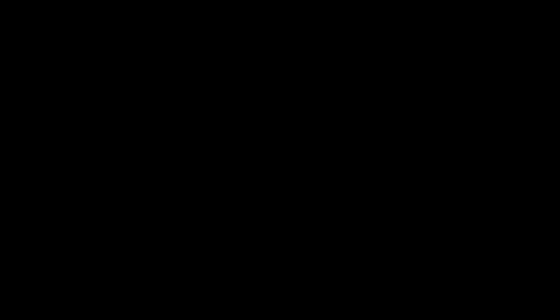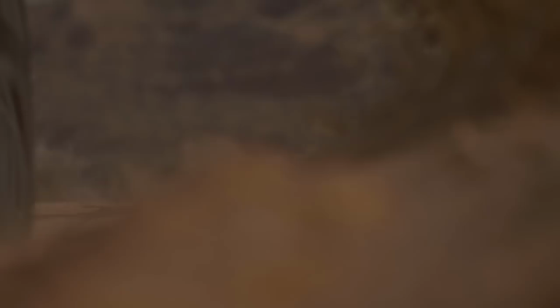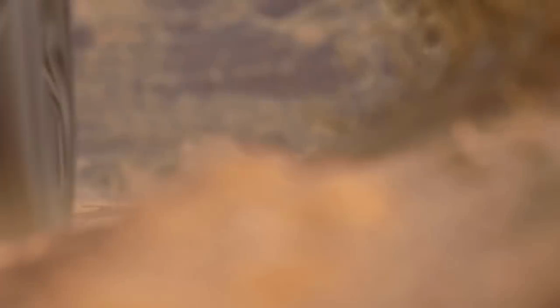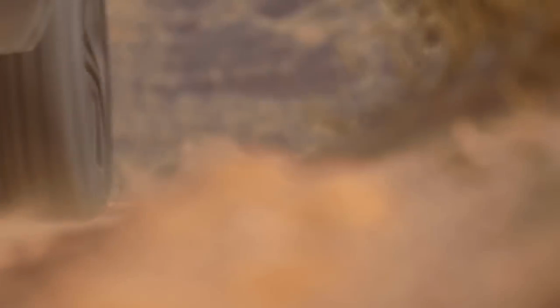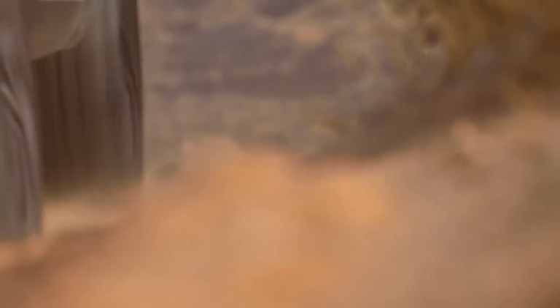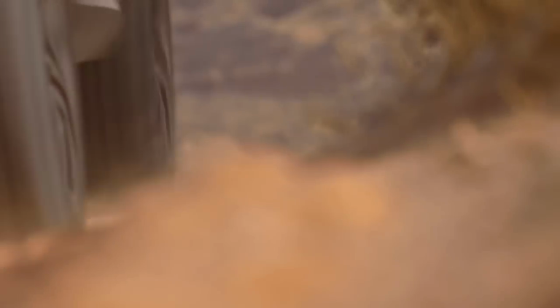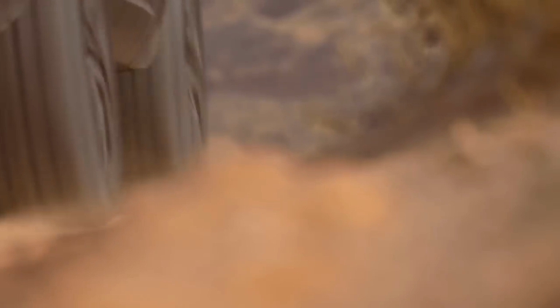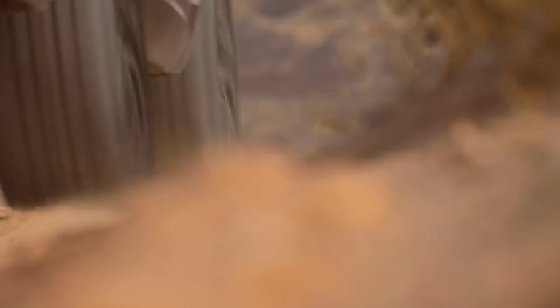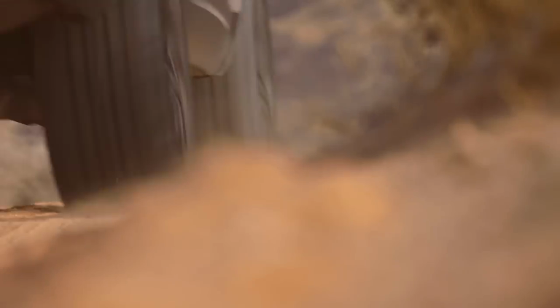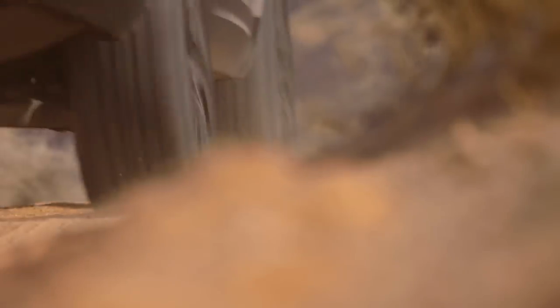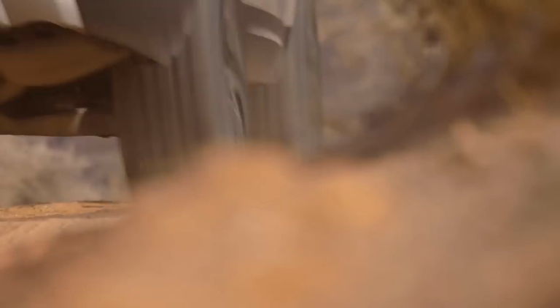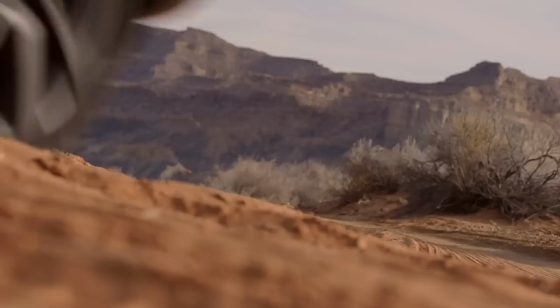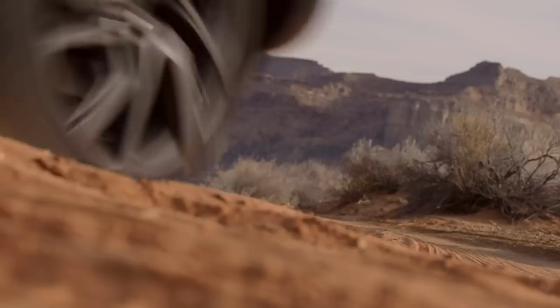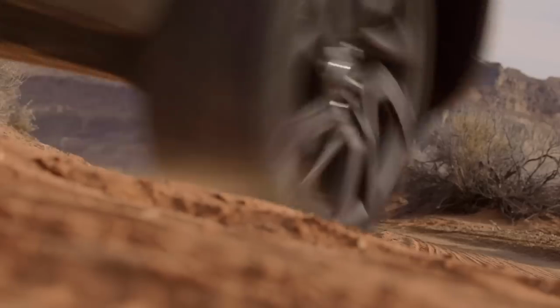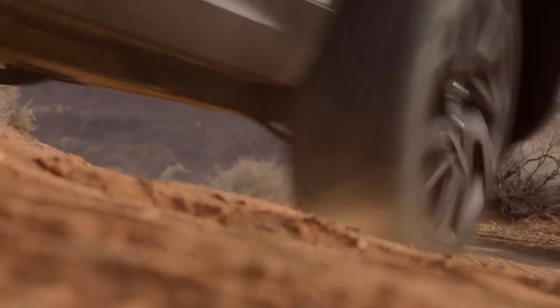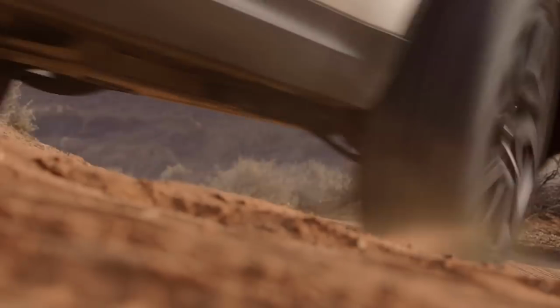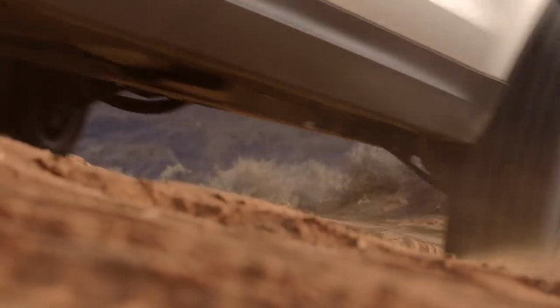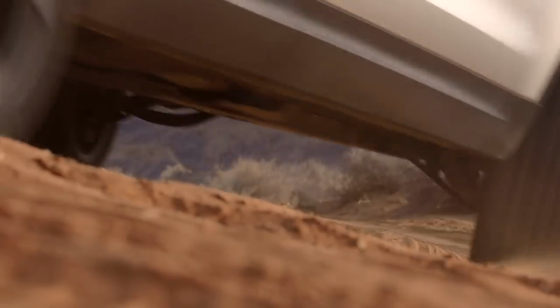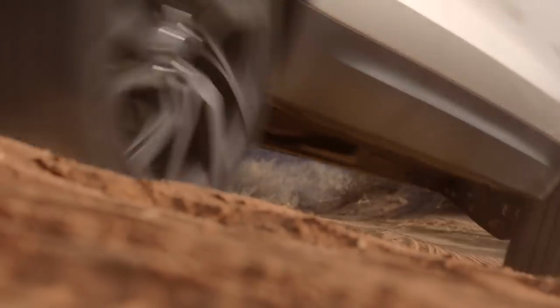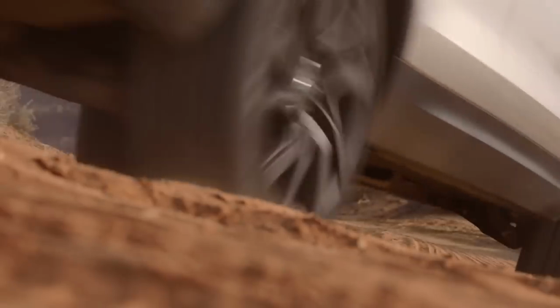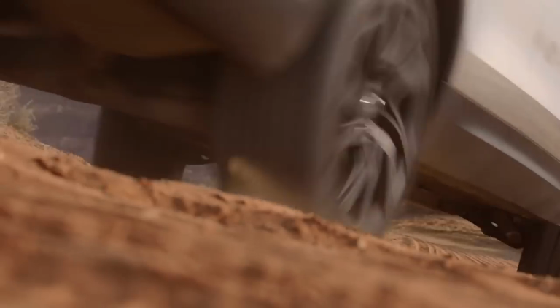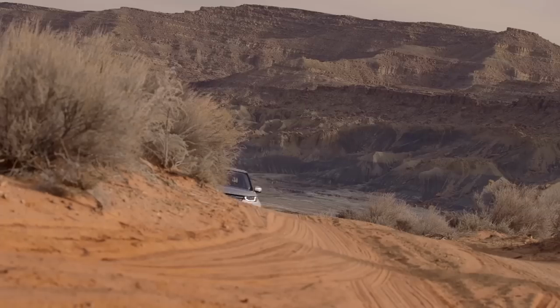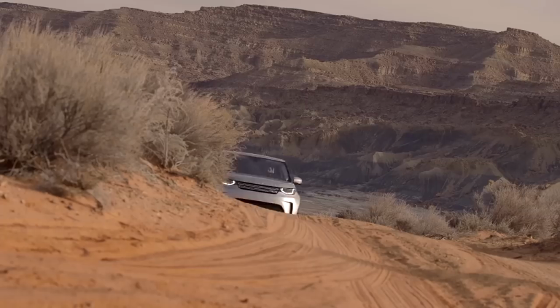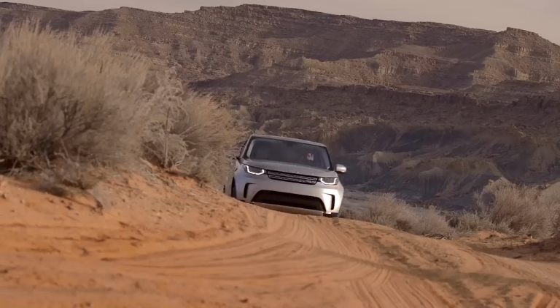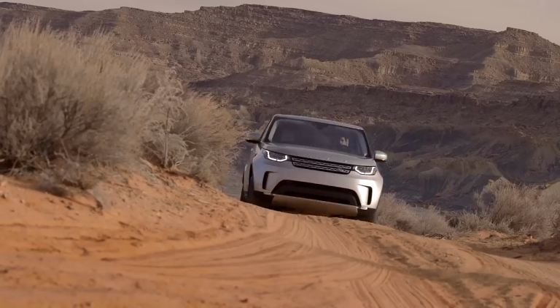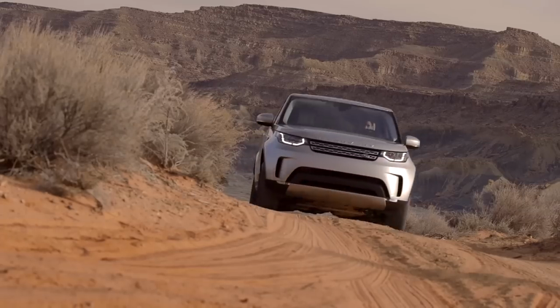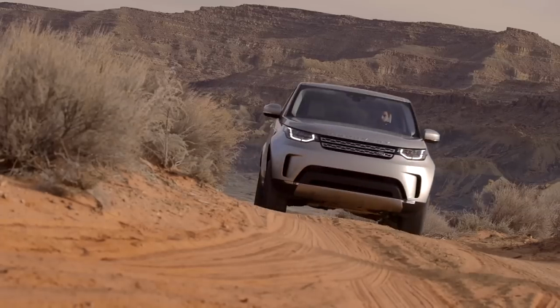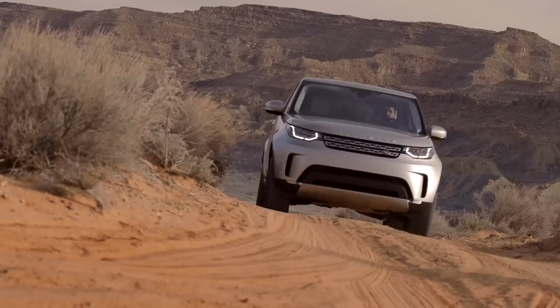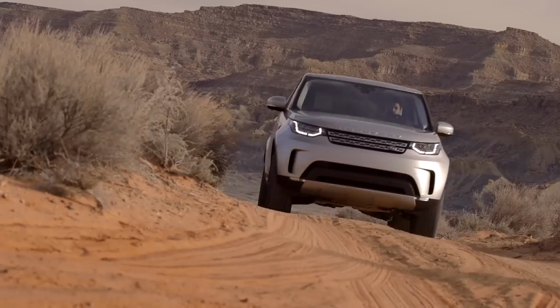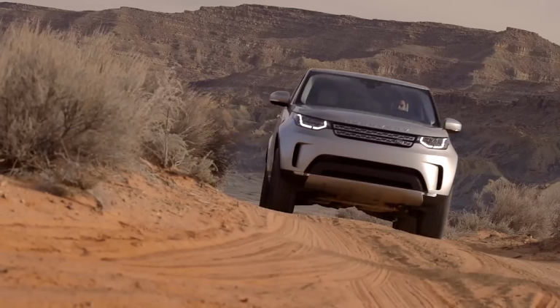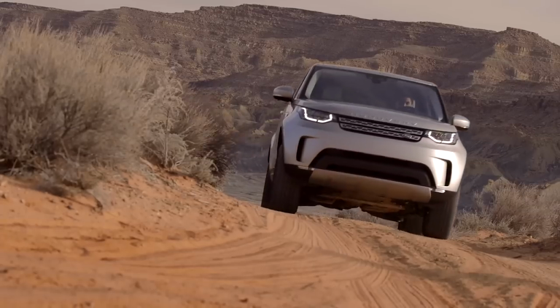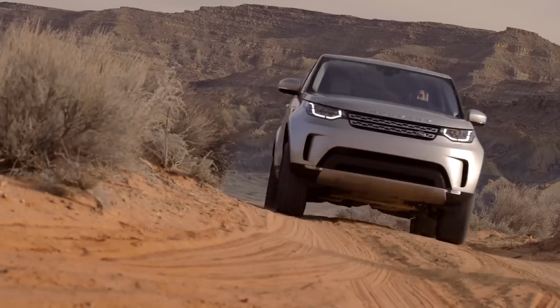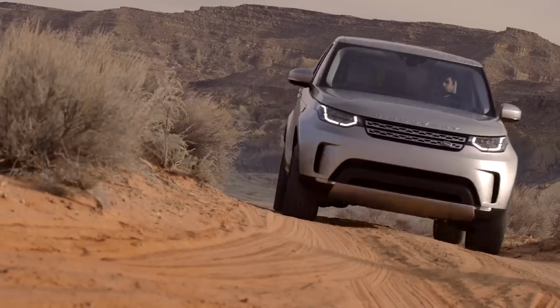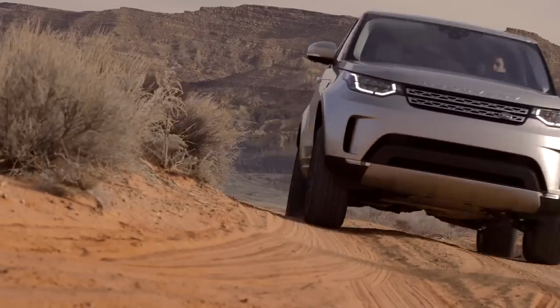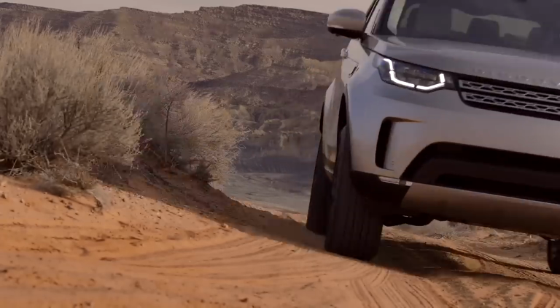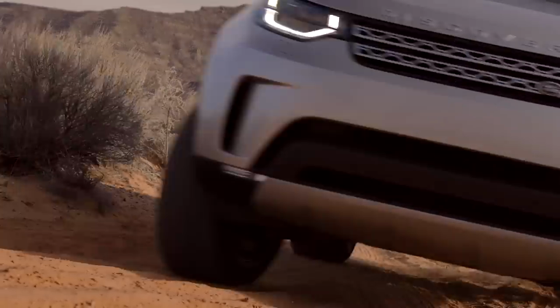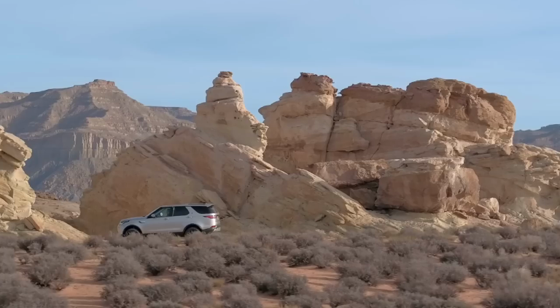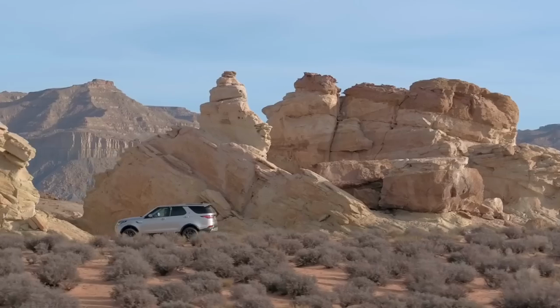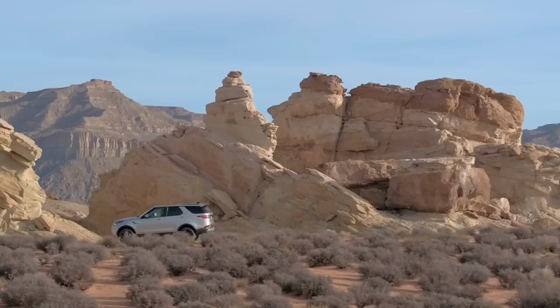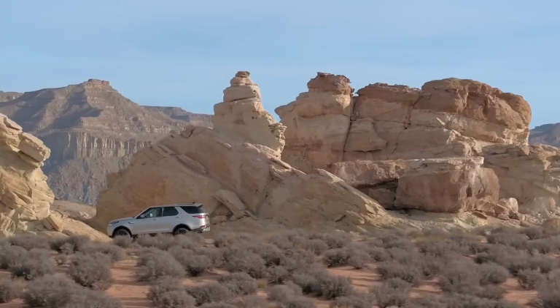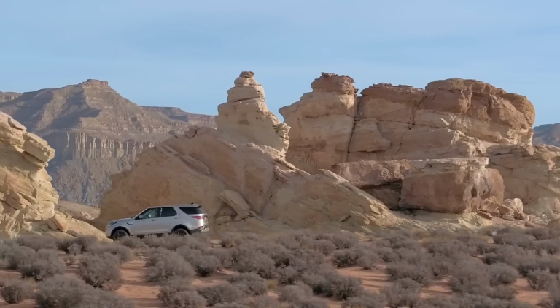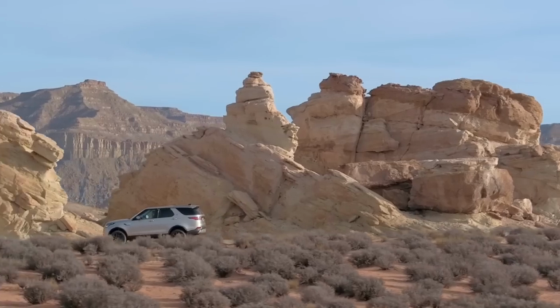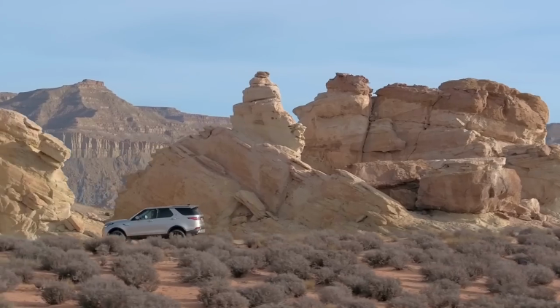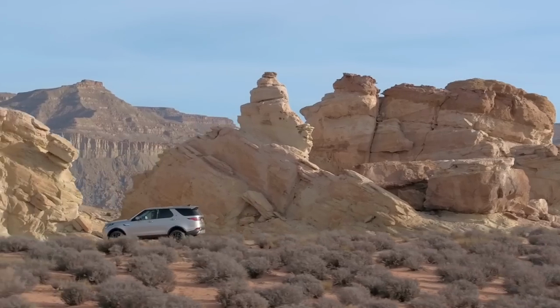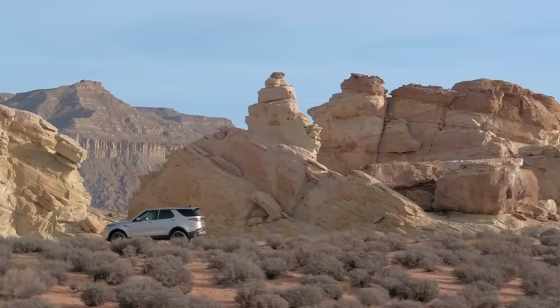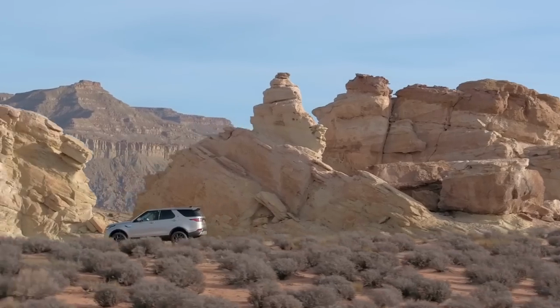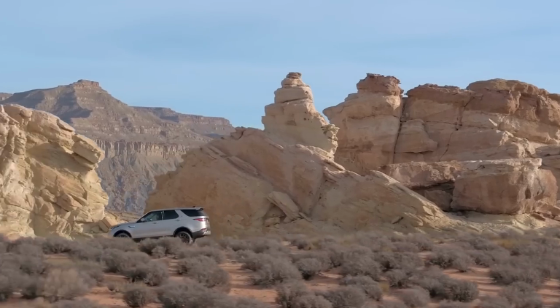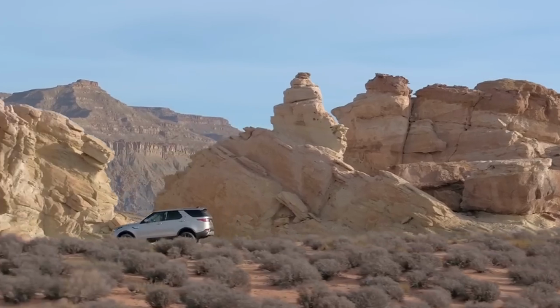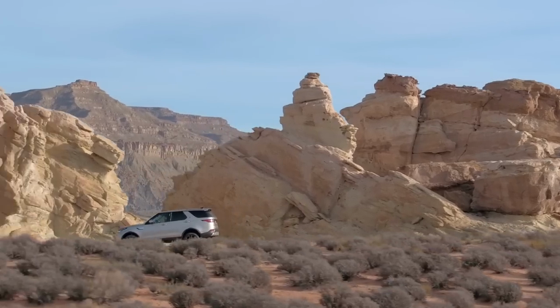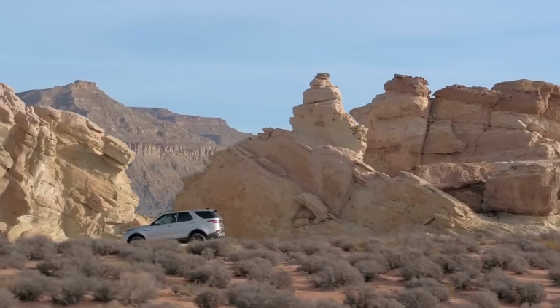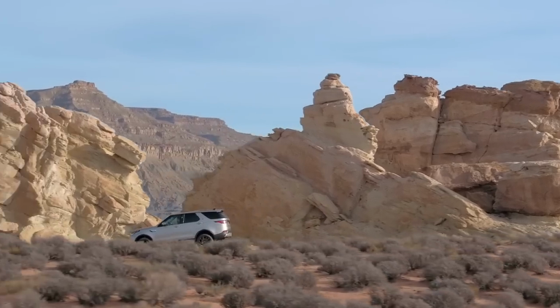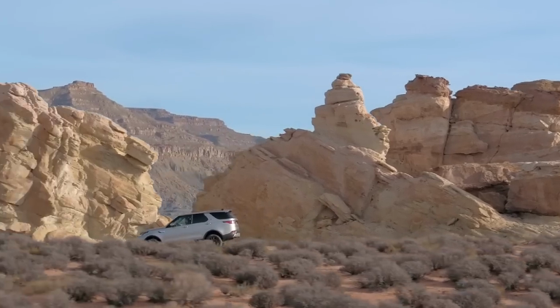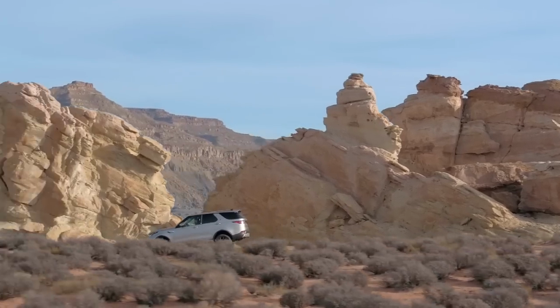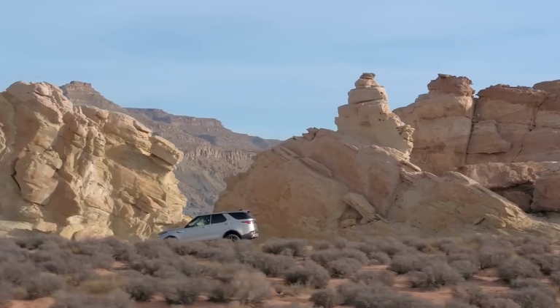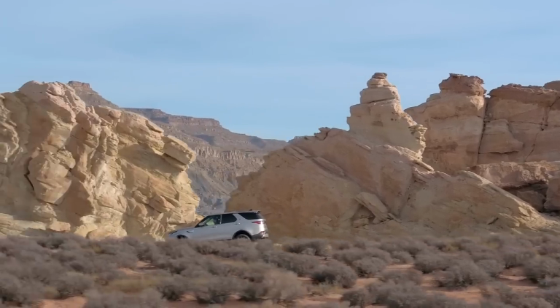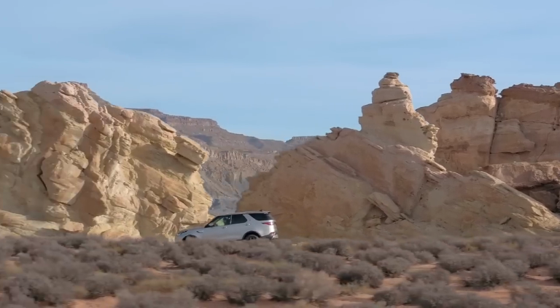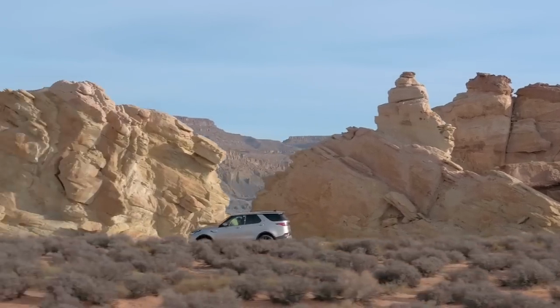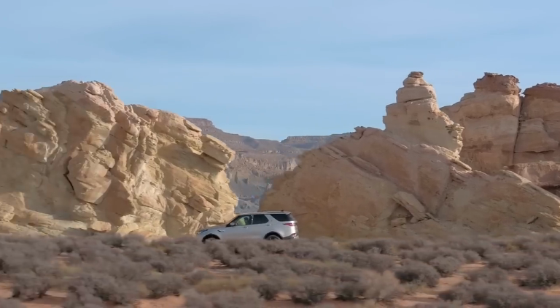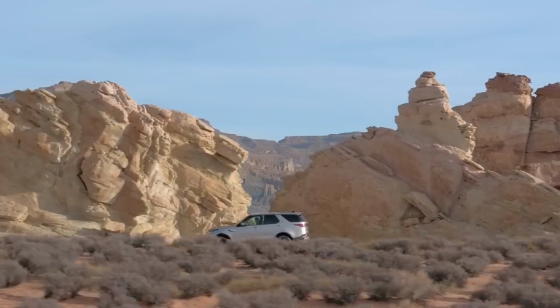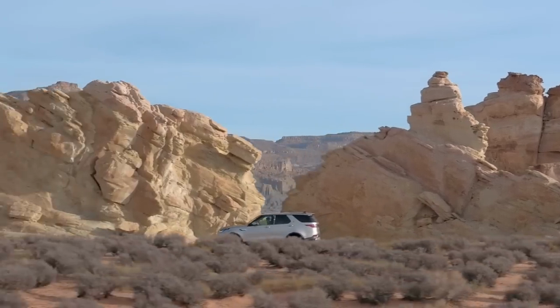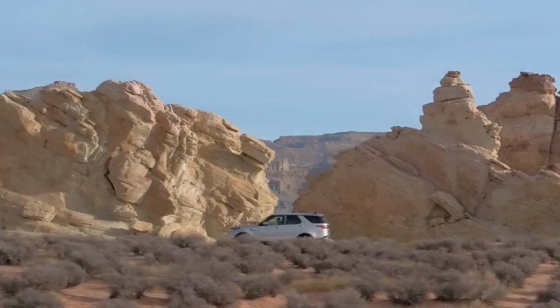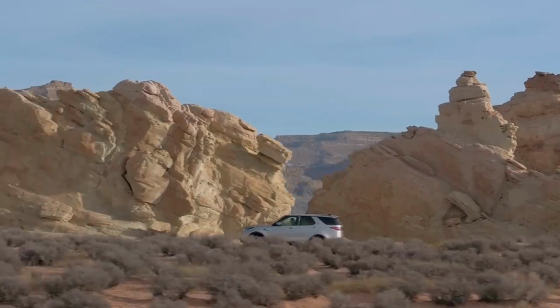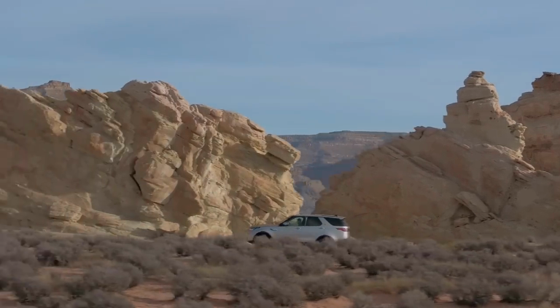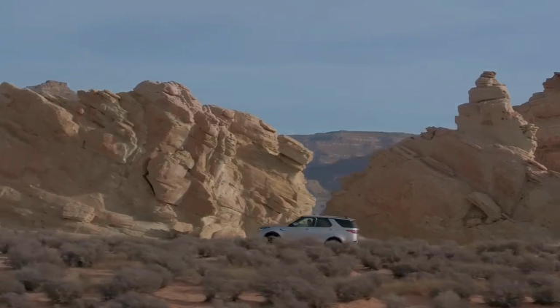After the break, Alan heads to the southwest to test drive the all-new Land Rover Discovery. So stay tuned — we'll be right back.